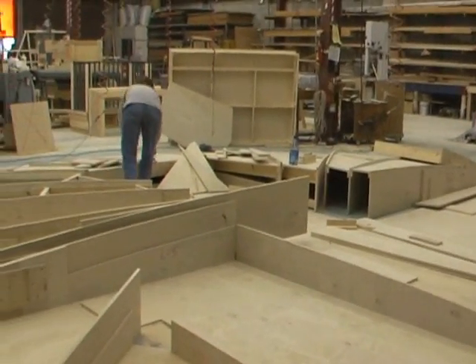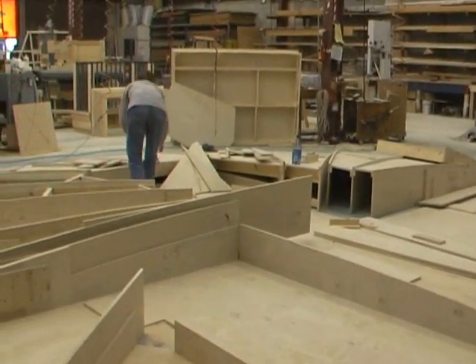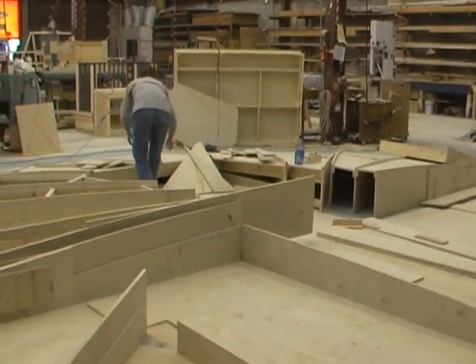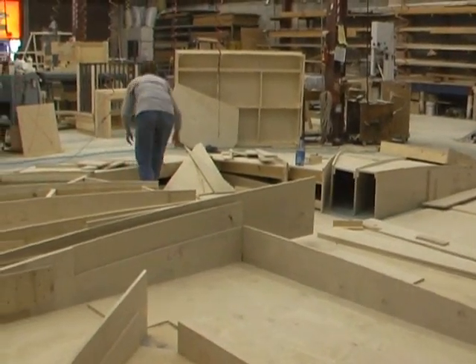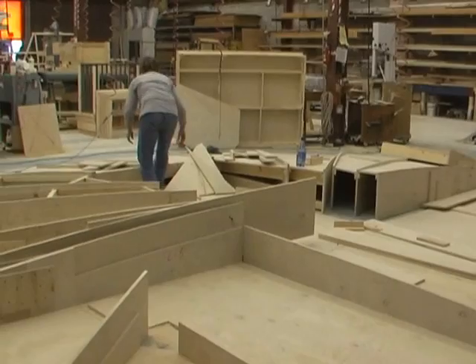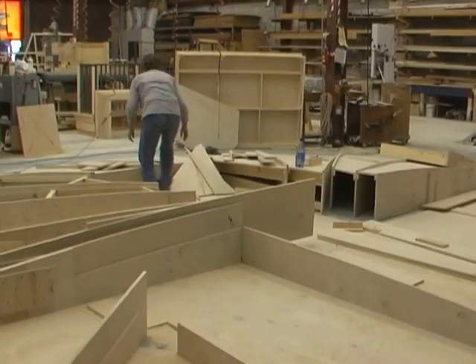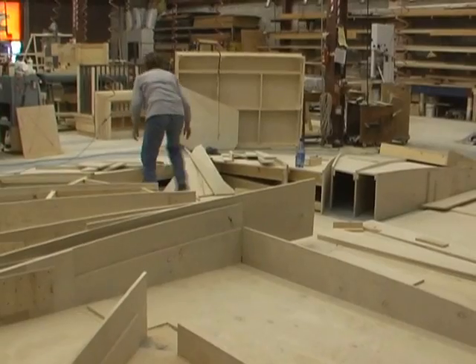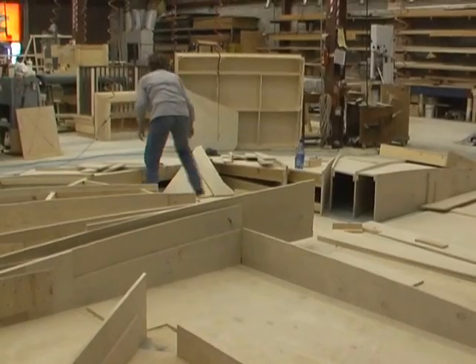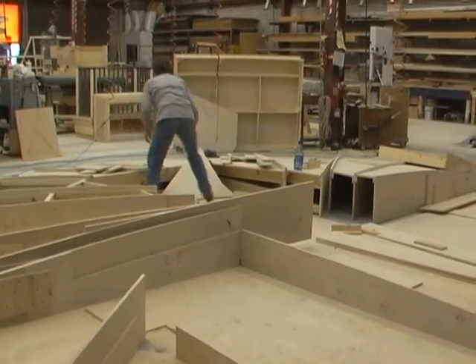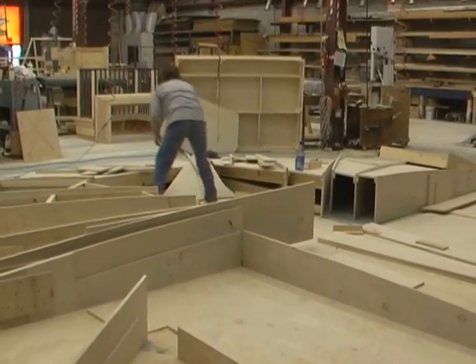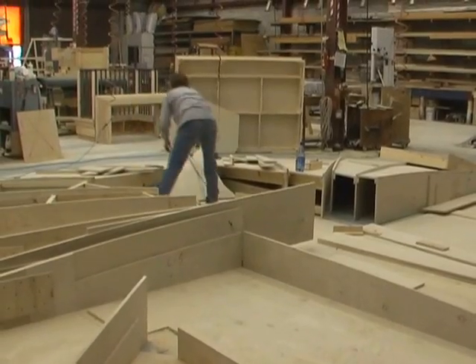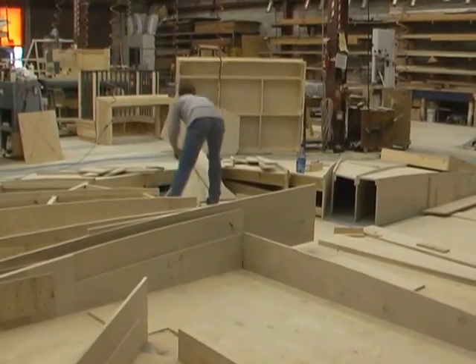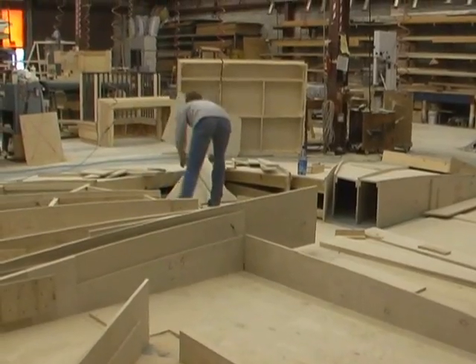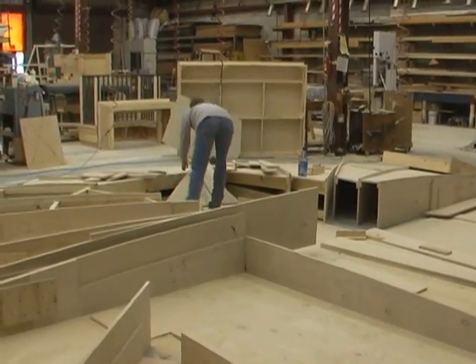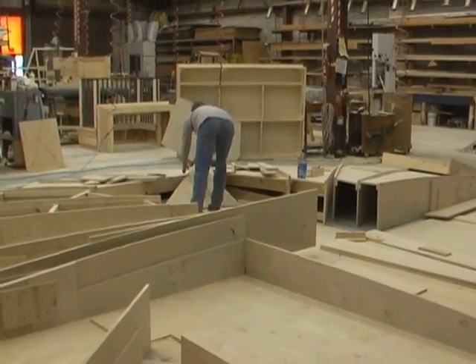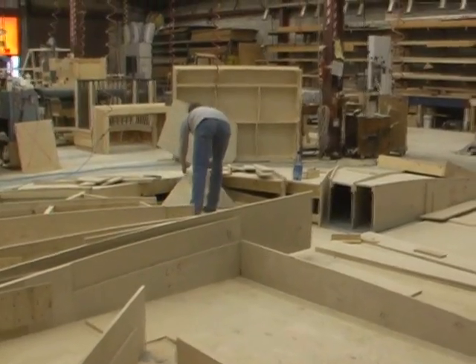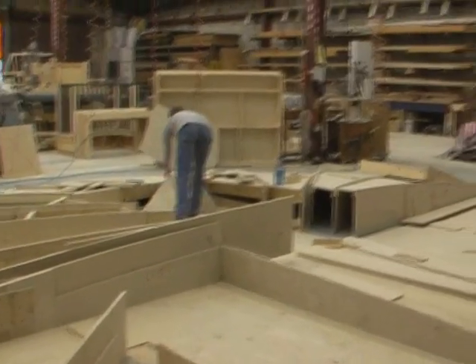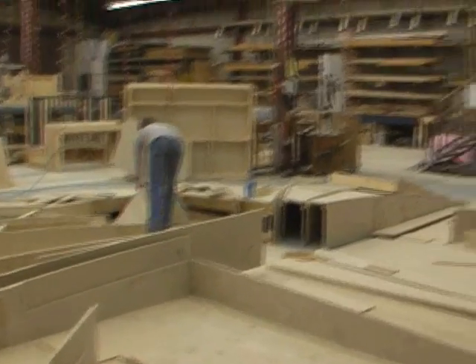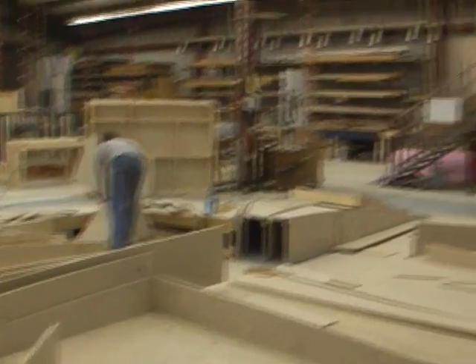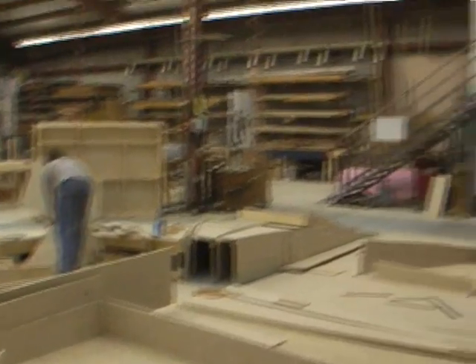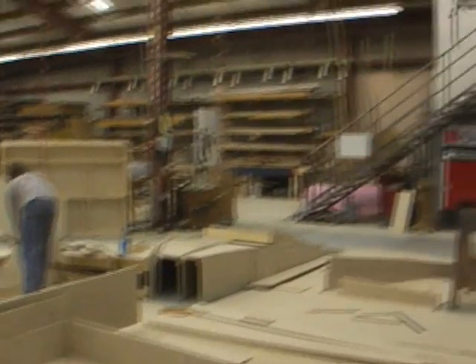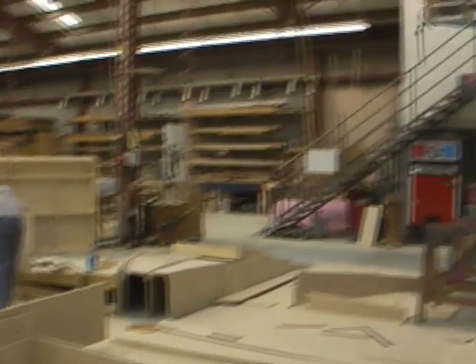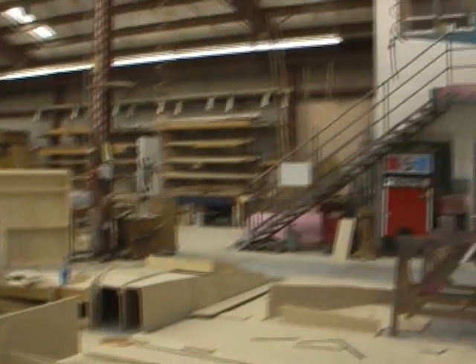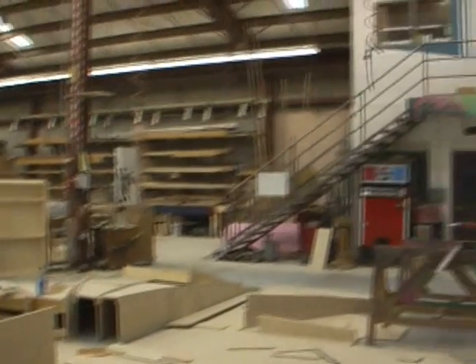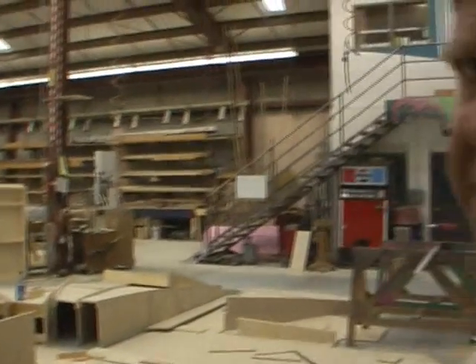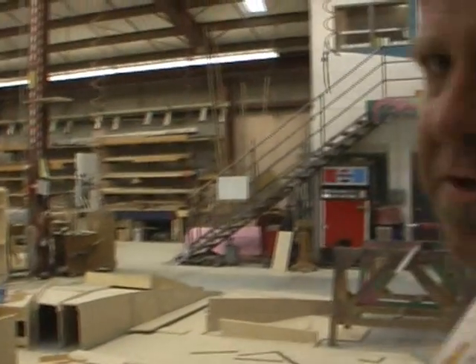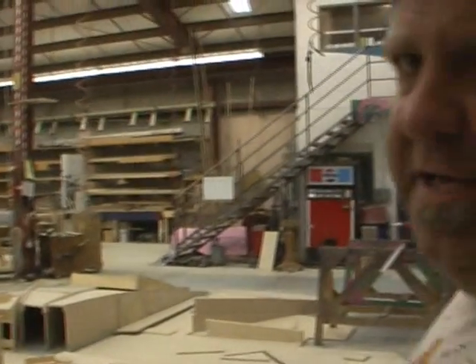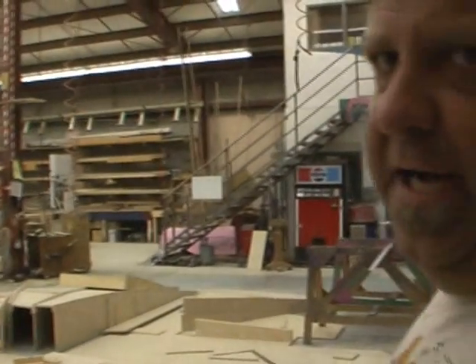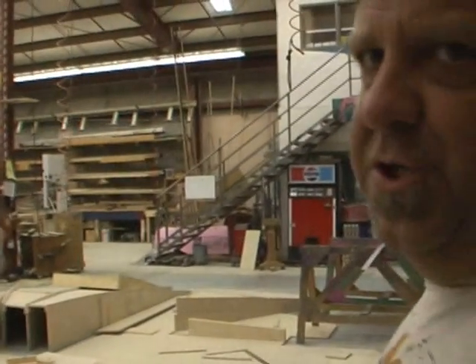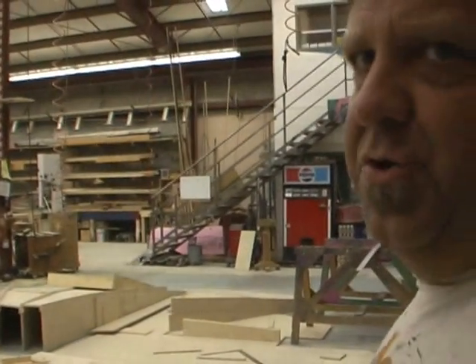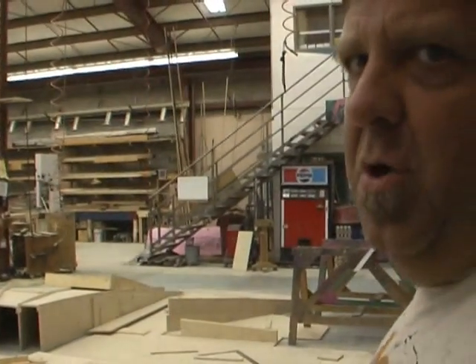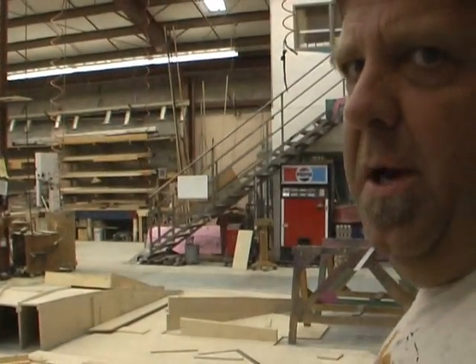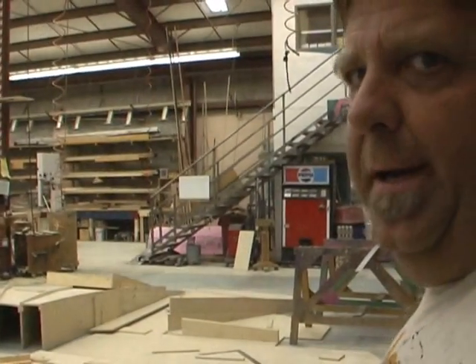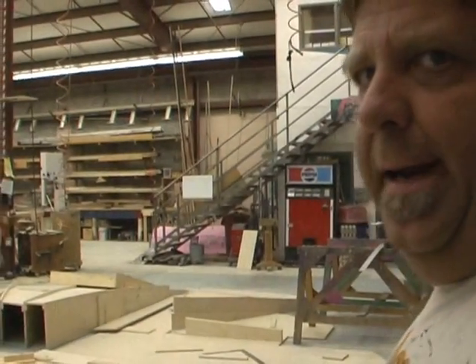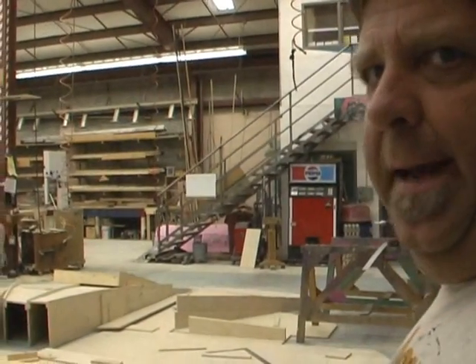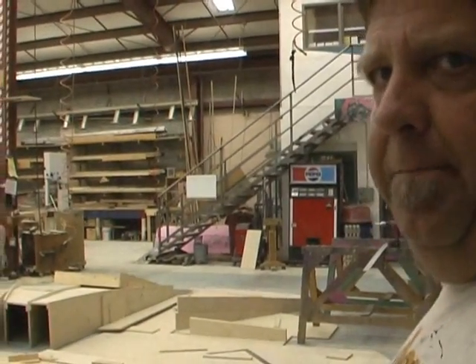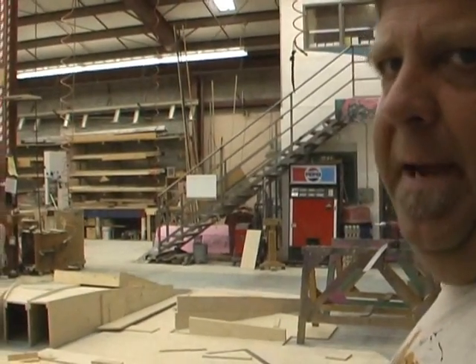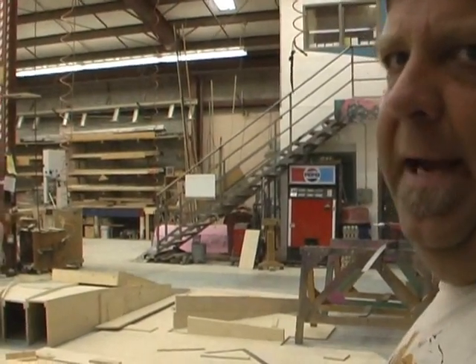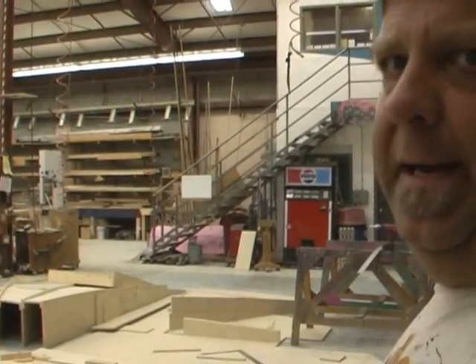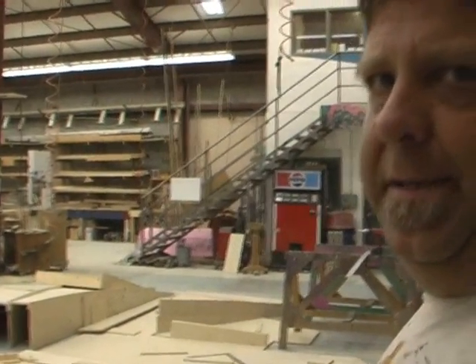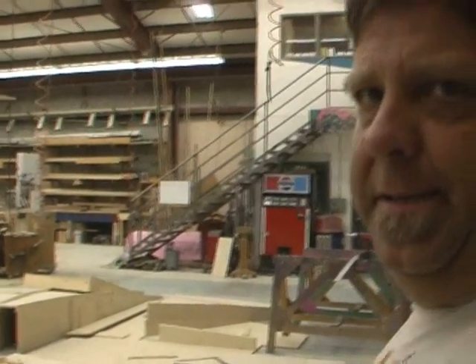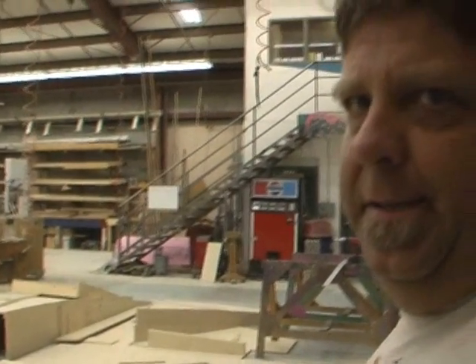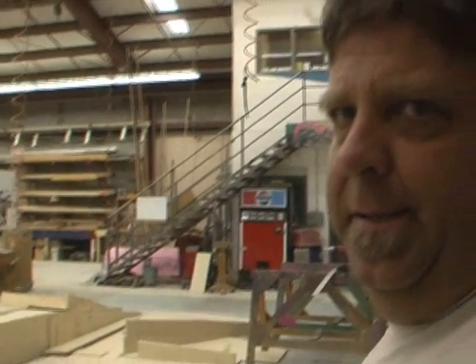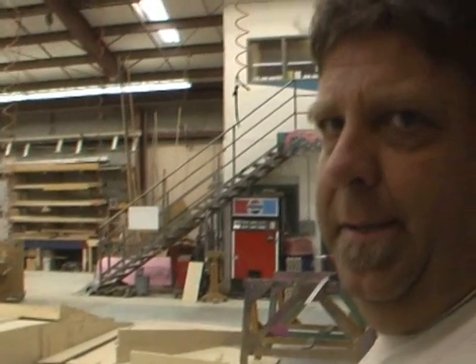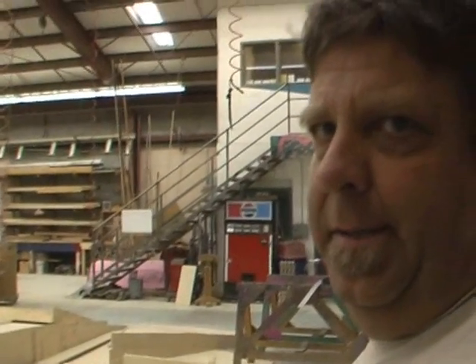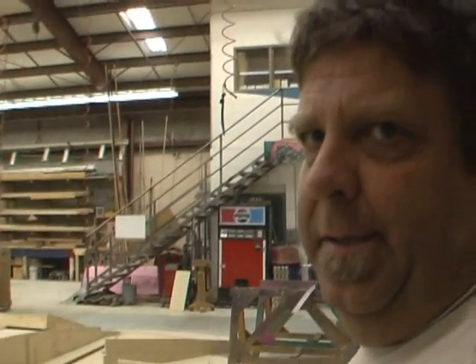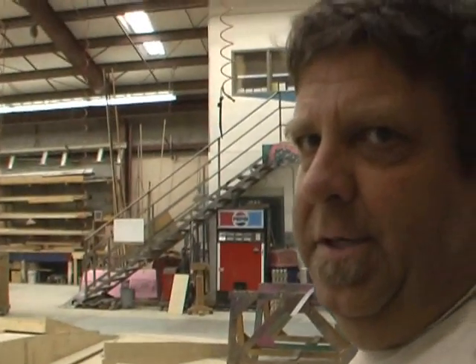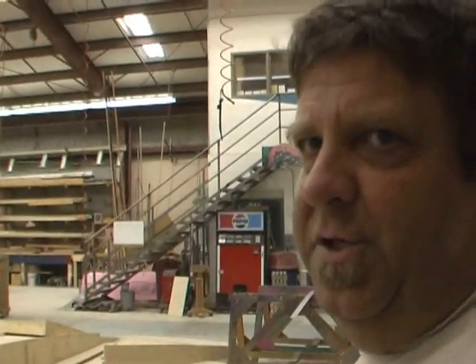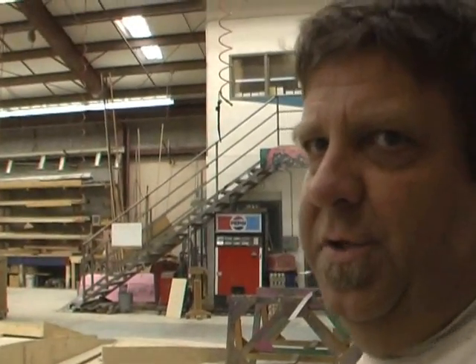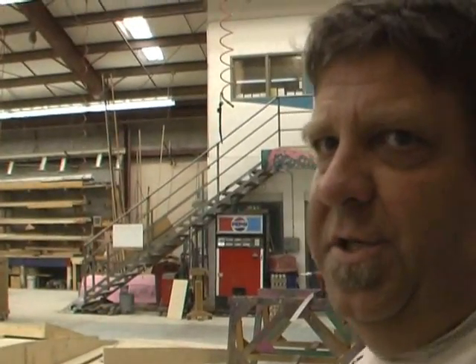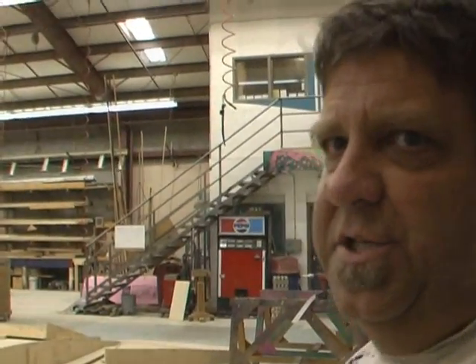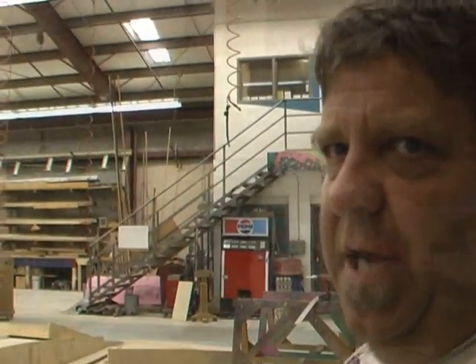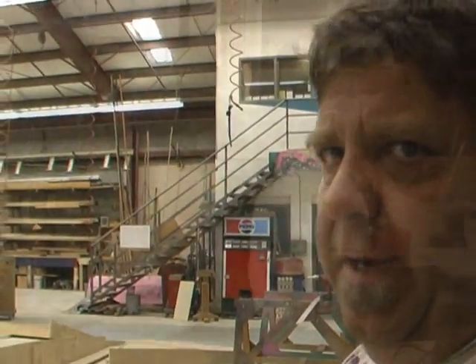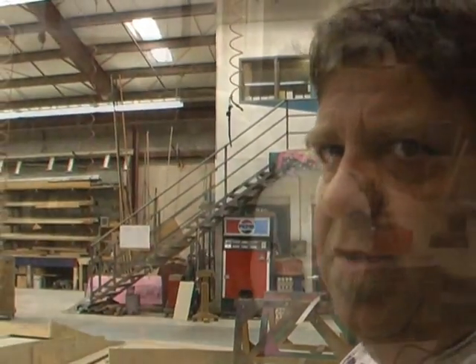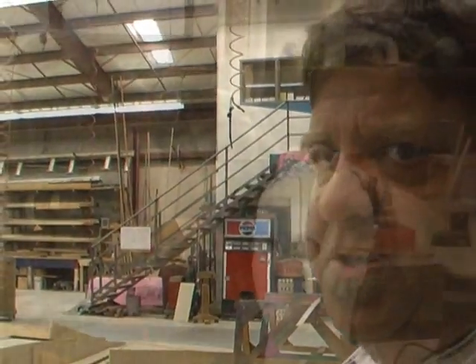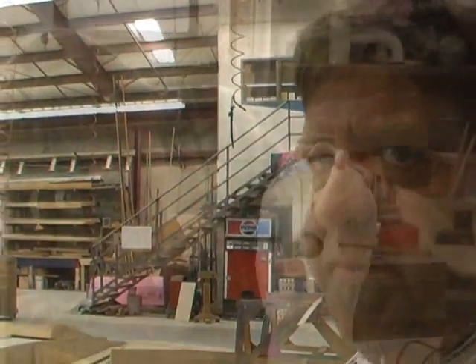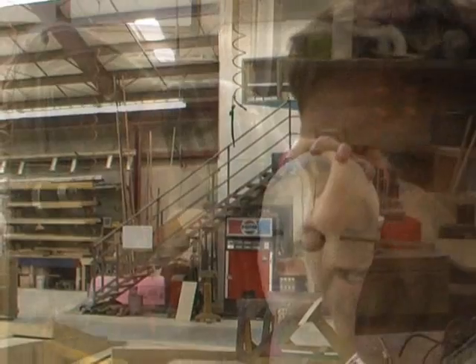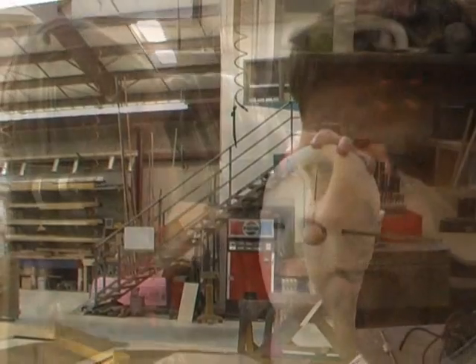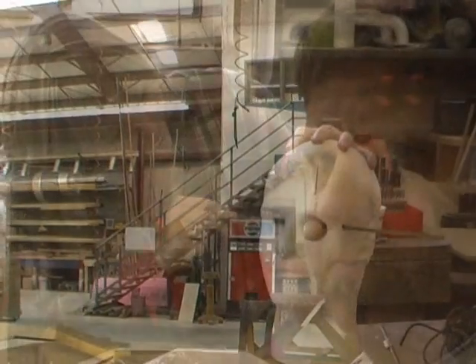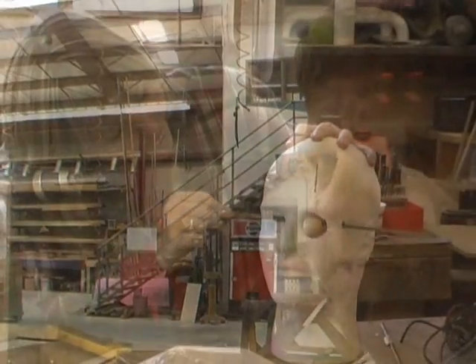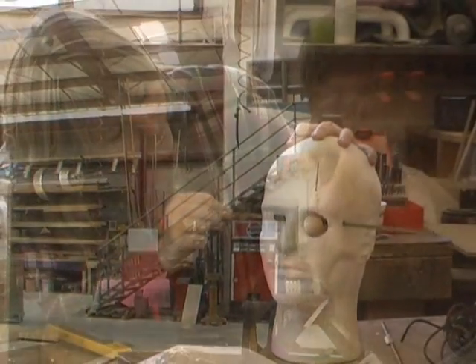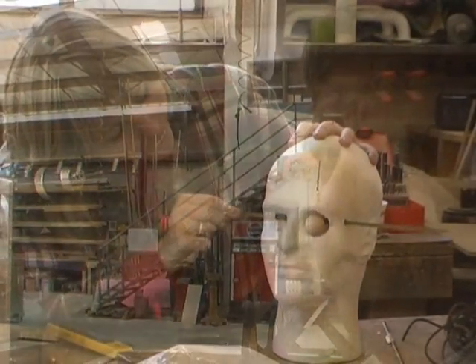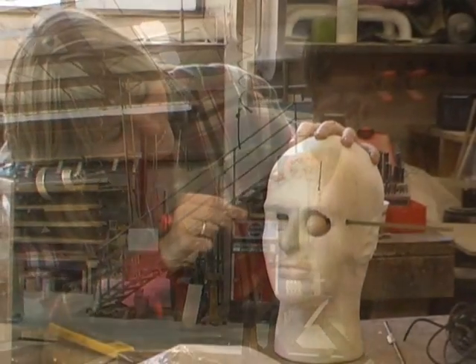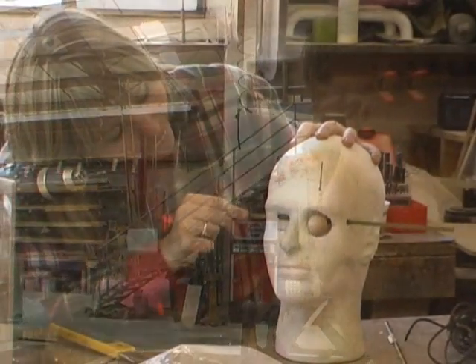Then they'll bring it into us, and we'll put additional texture on it and paint it to the designer's specifications.